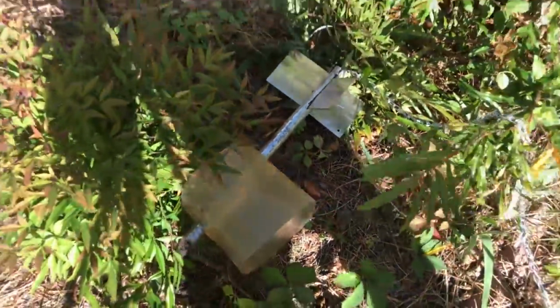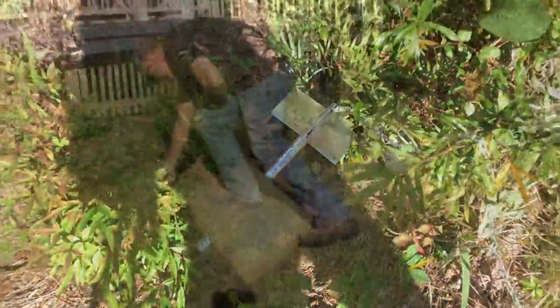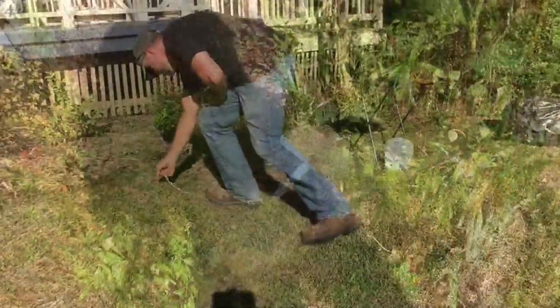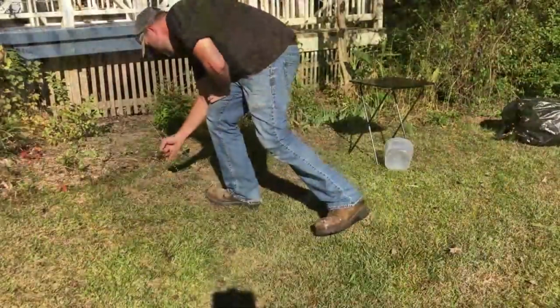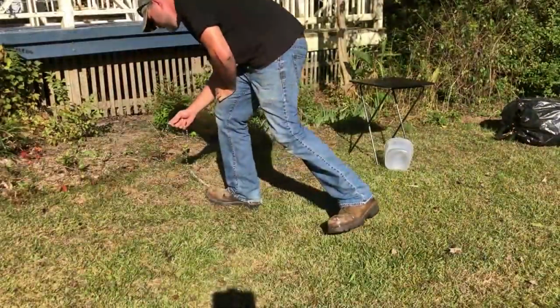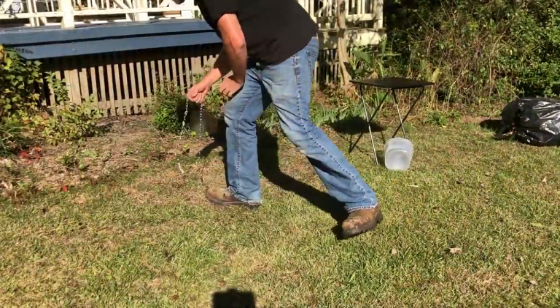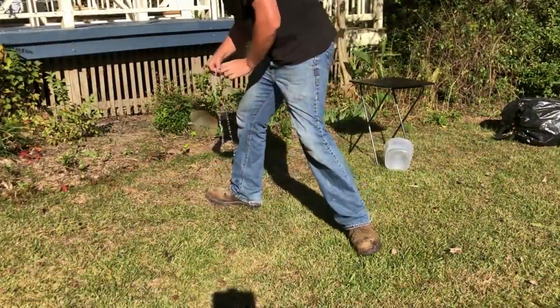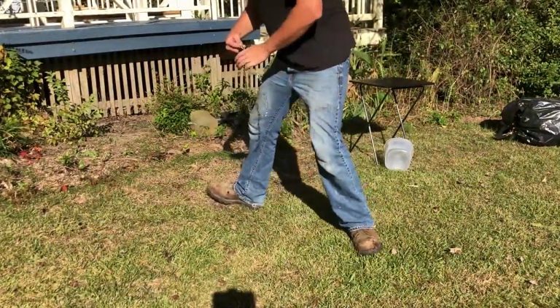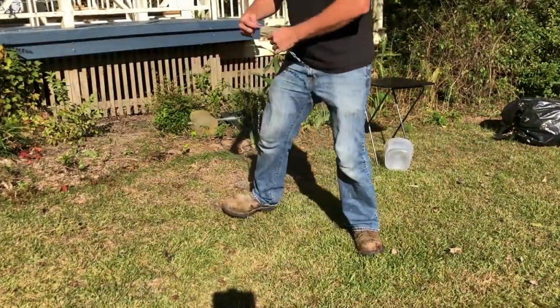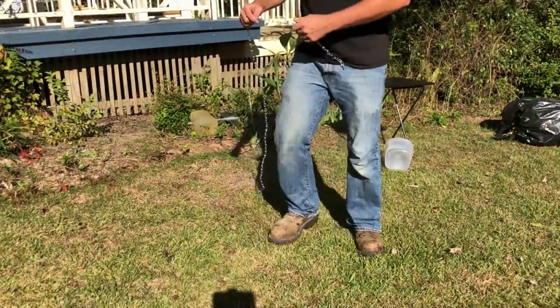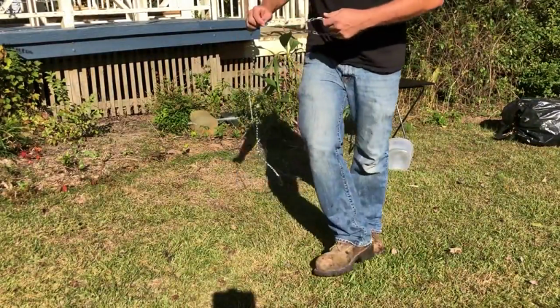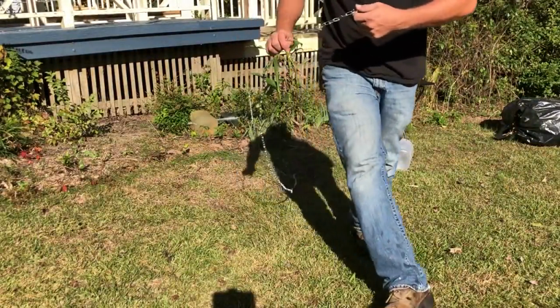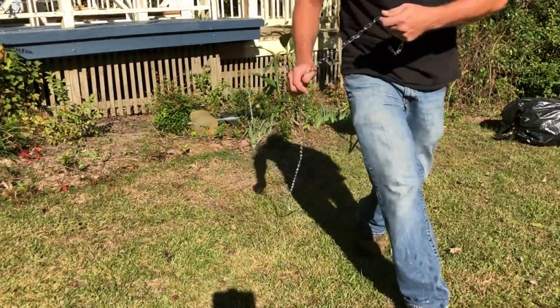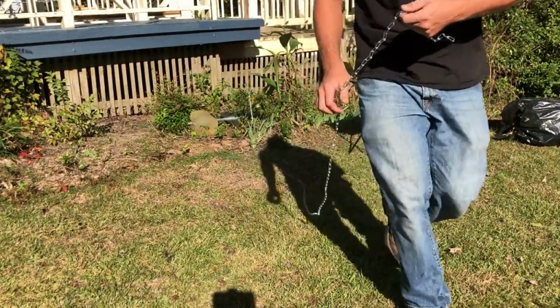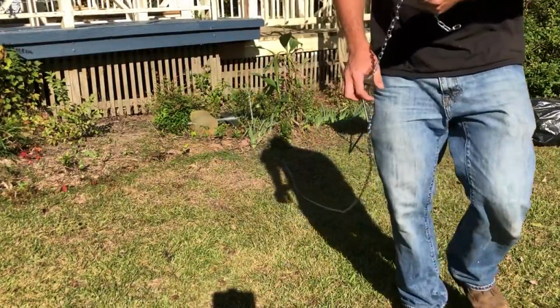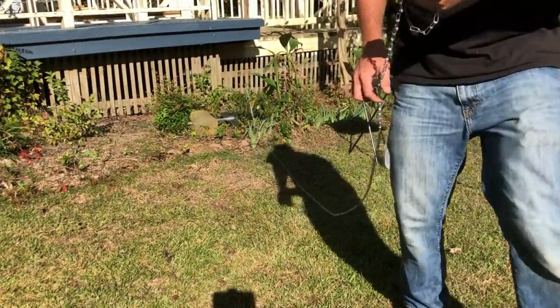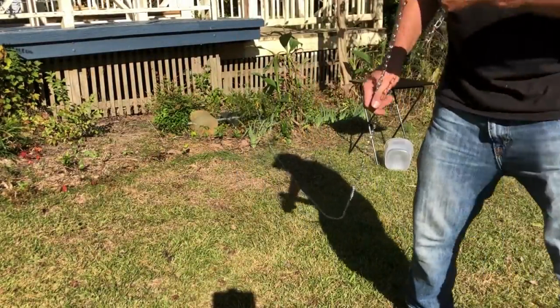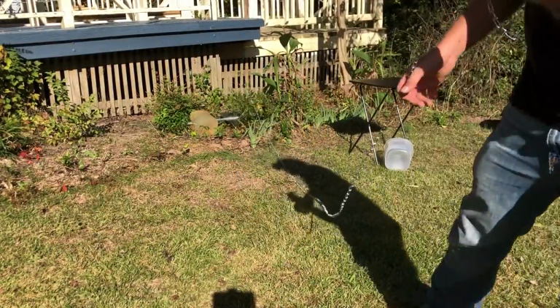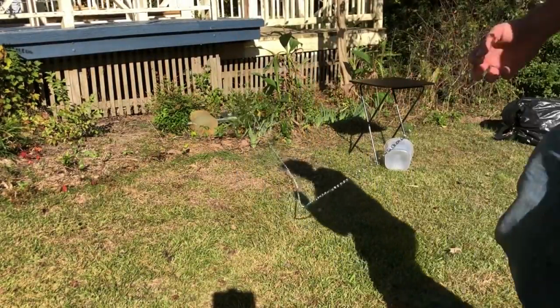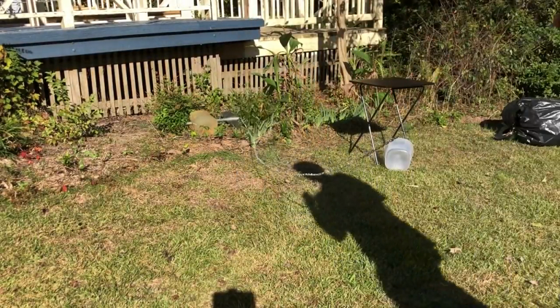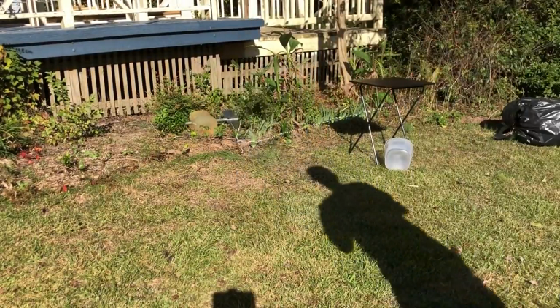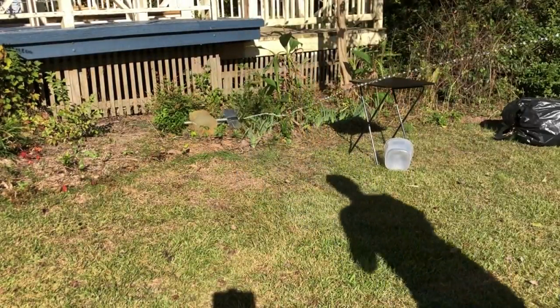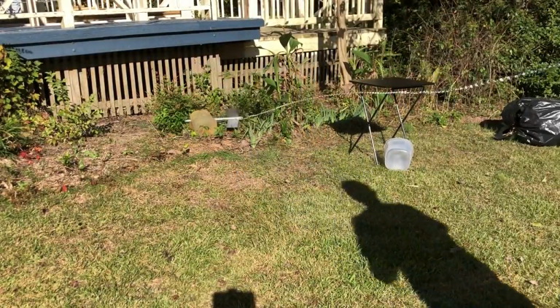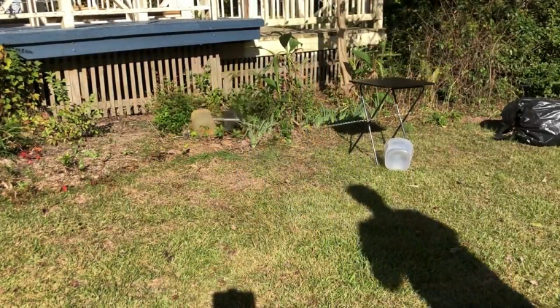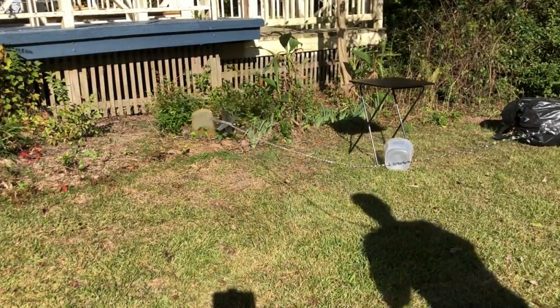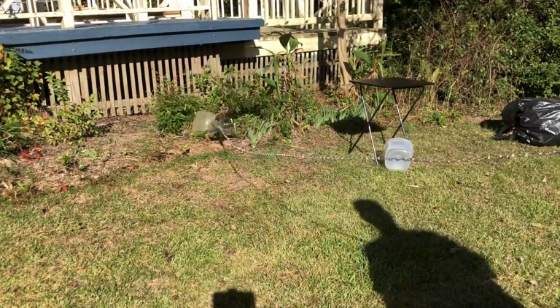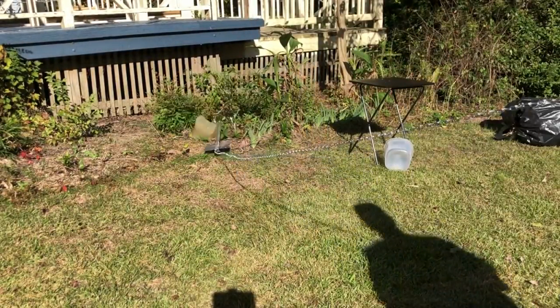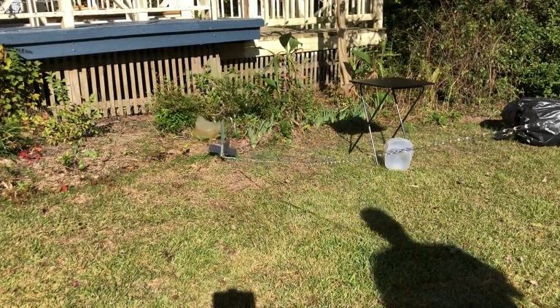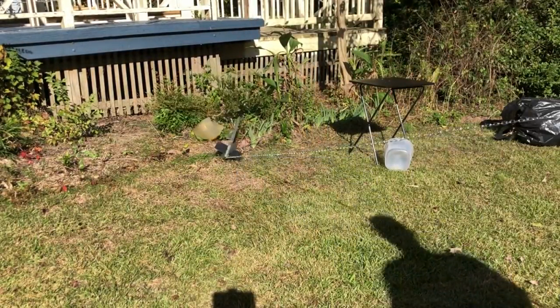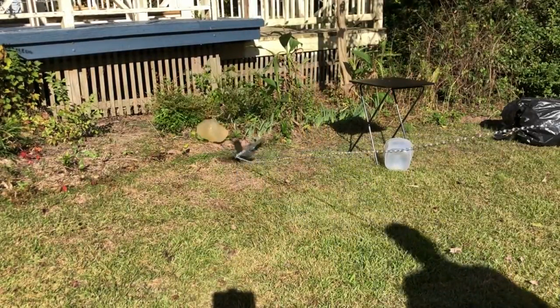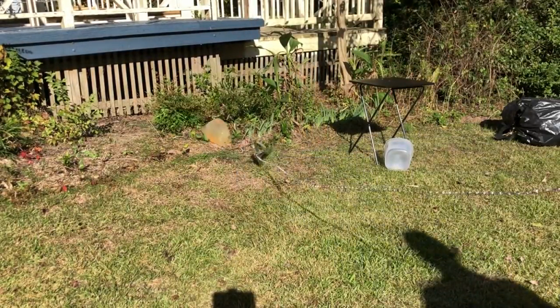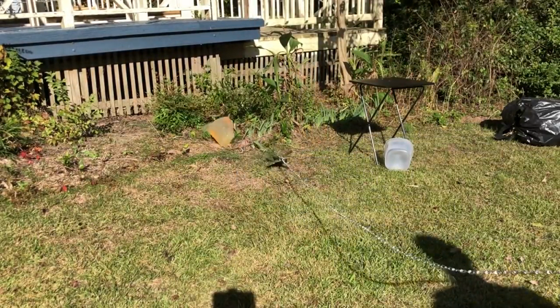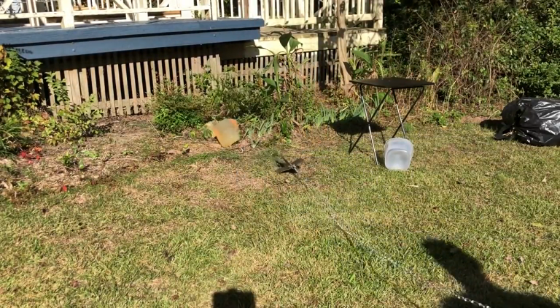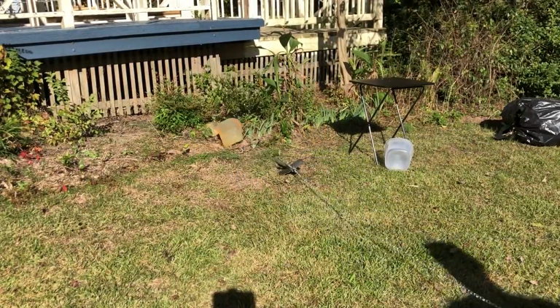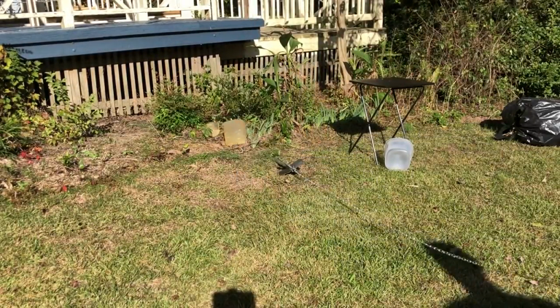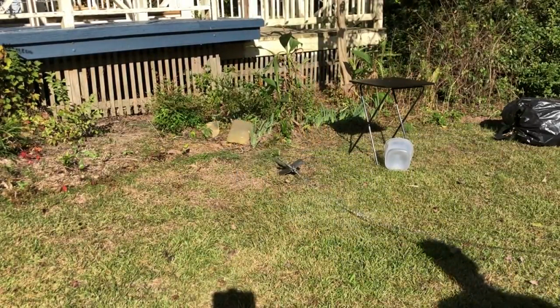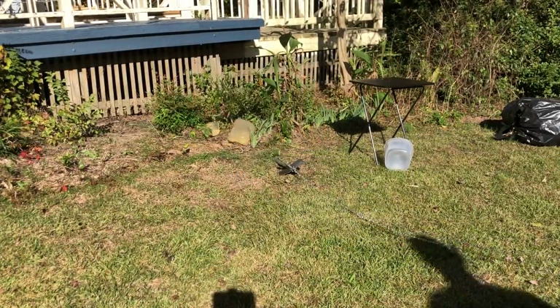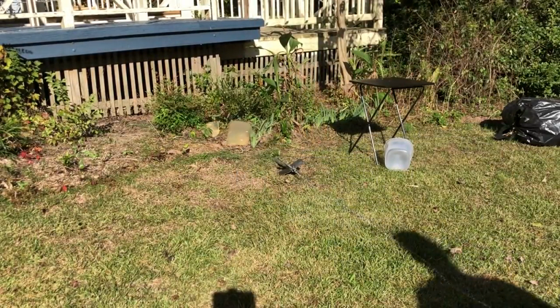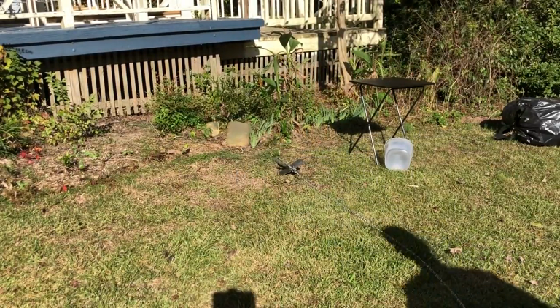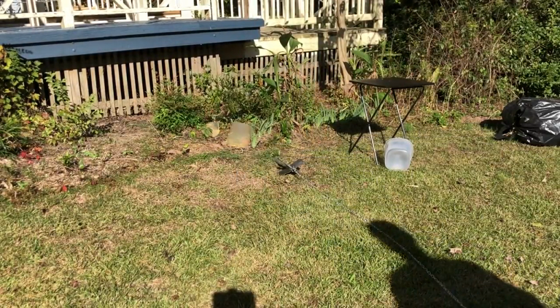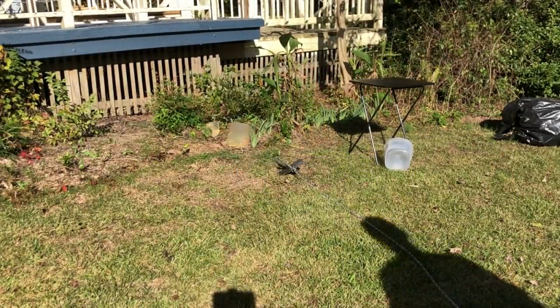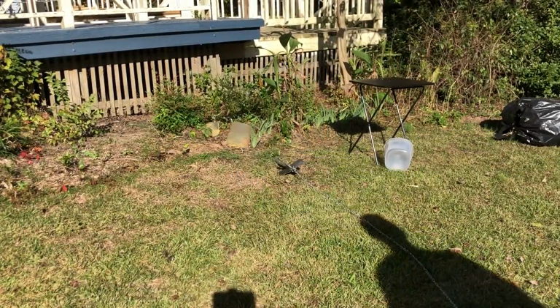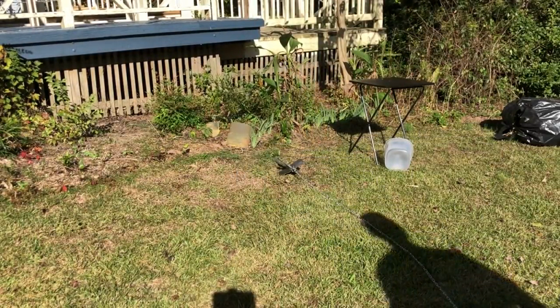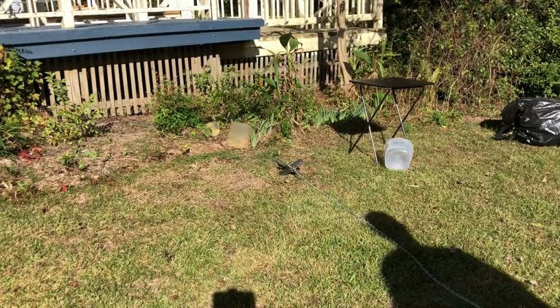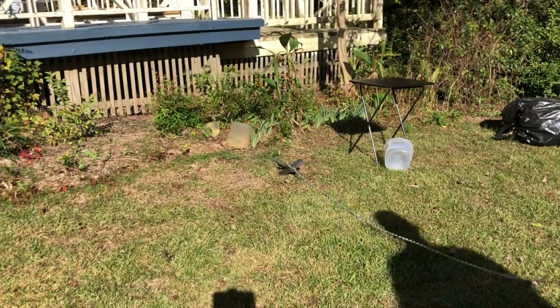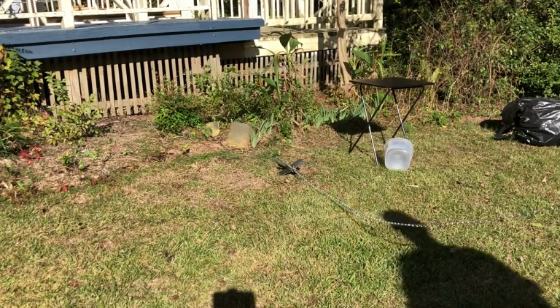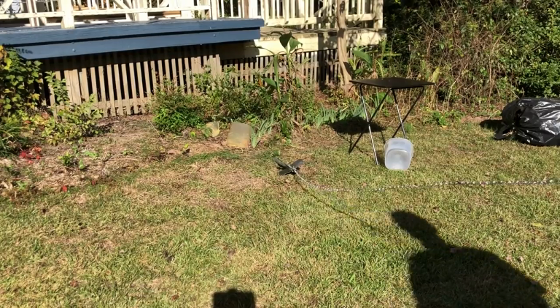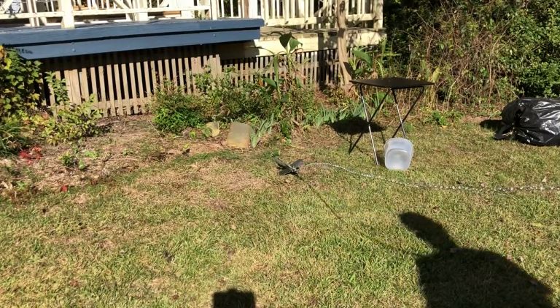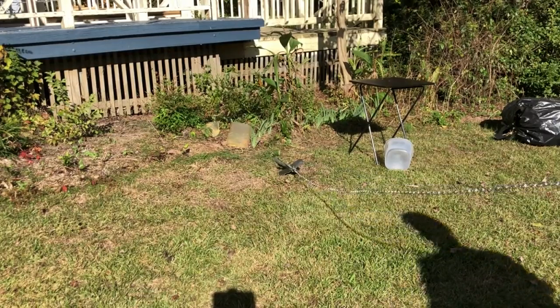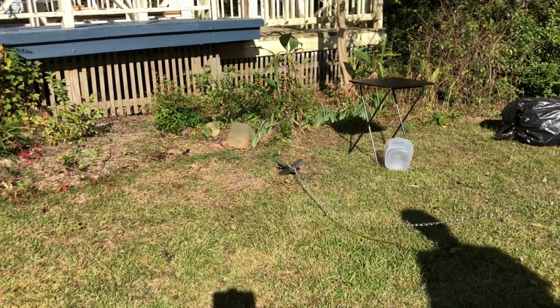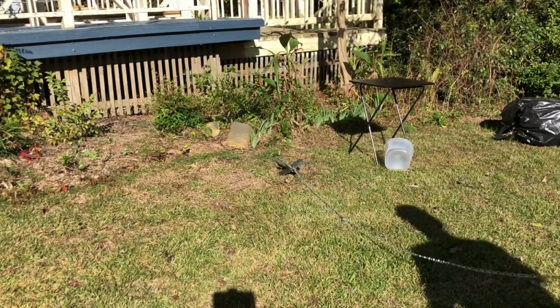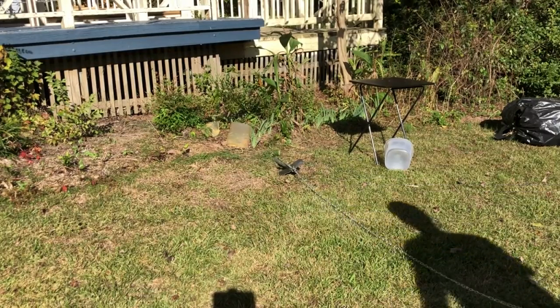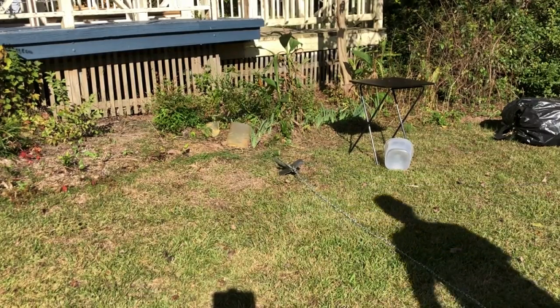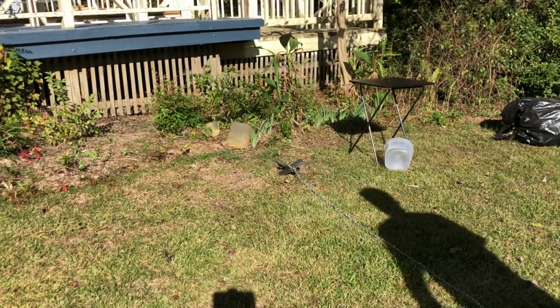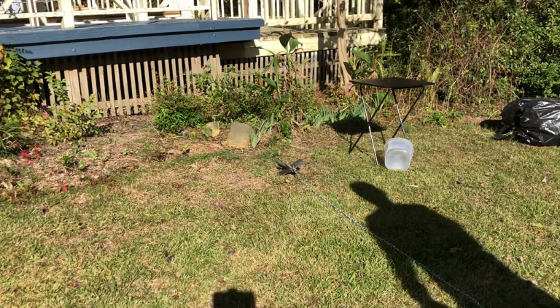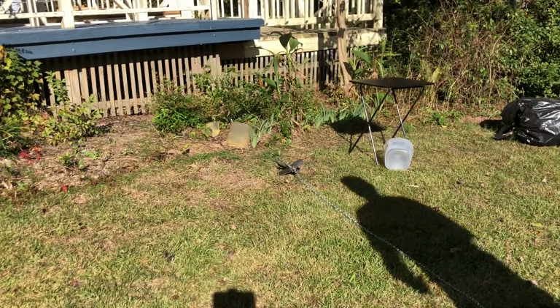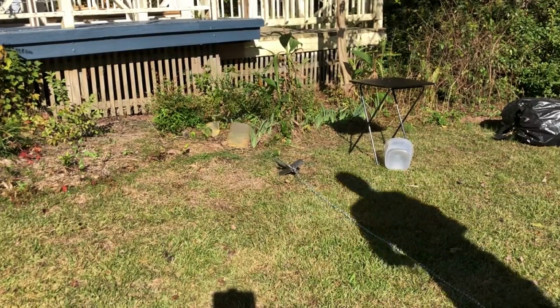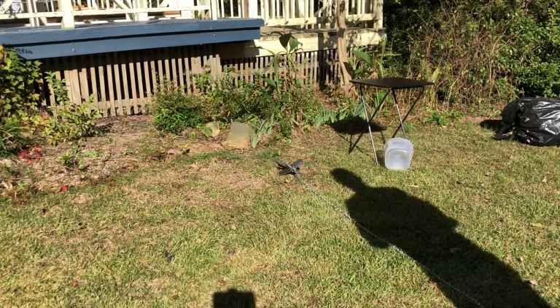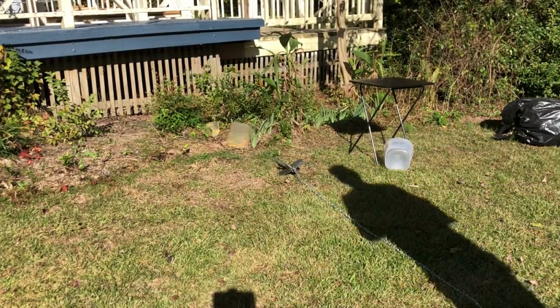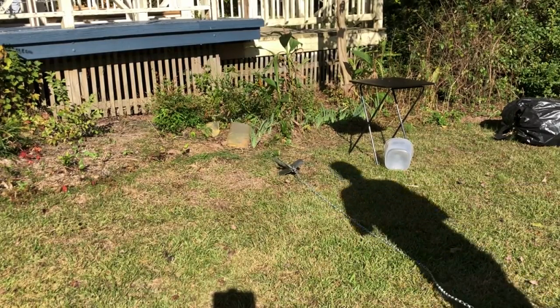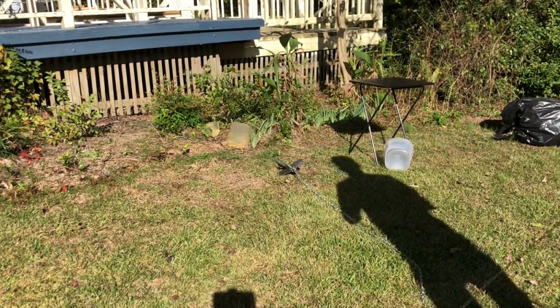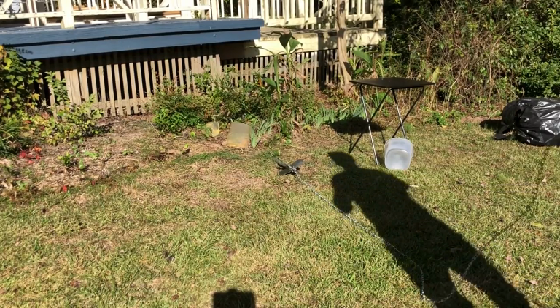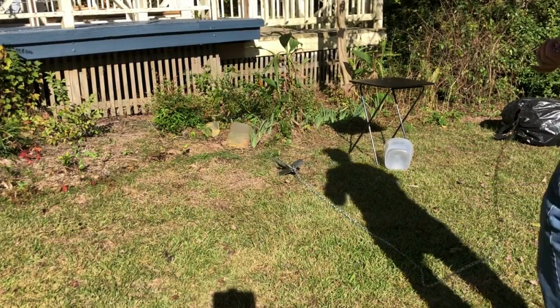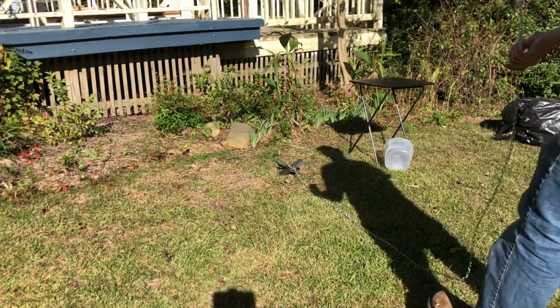Now let's back up and see if we can pull the gel towards us. Nope, it just popped right out. So 50% successful? Anyway, let's hit some more shit.